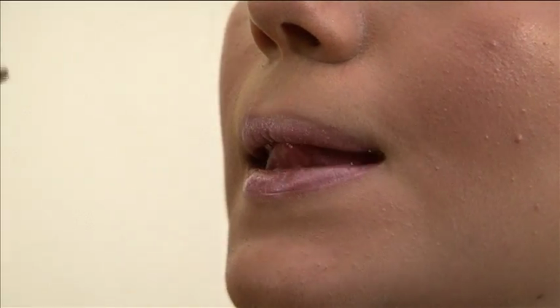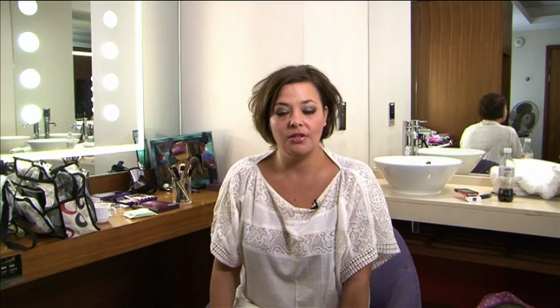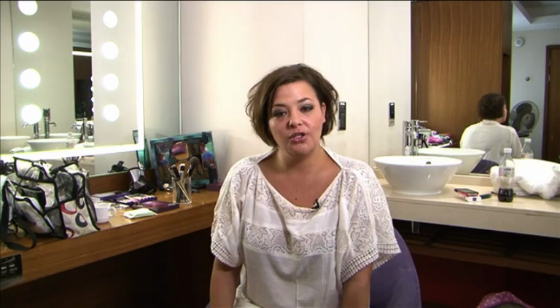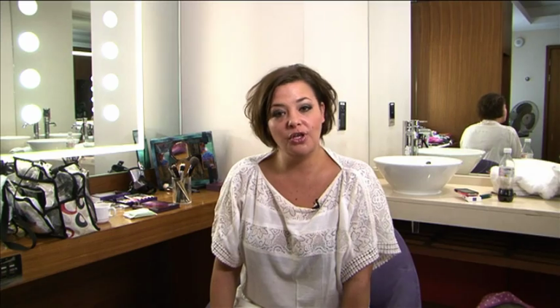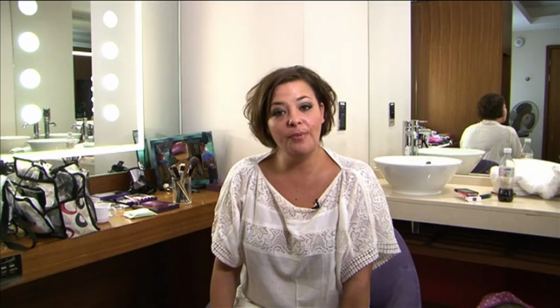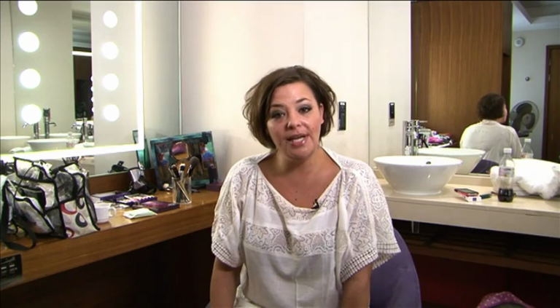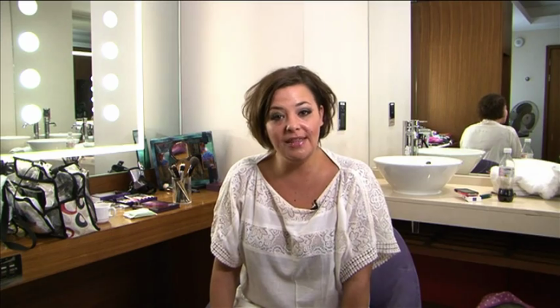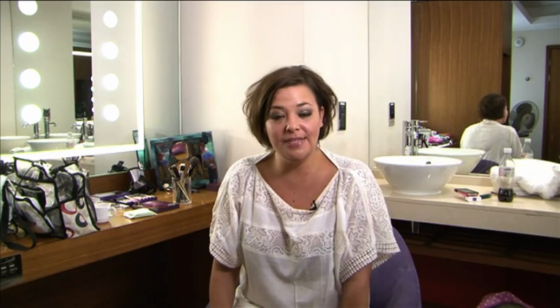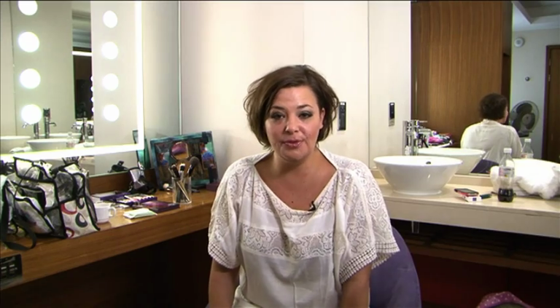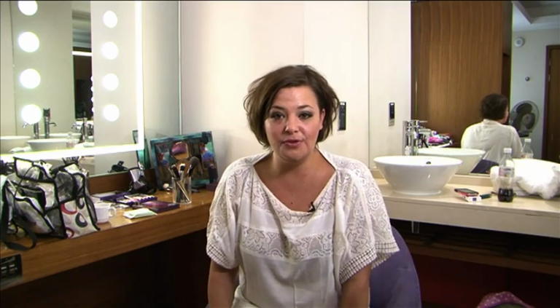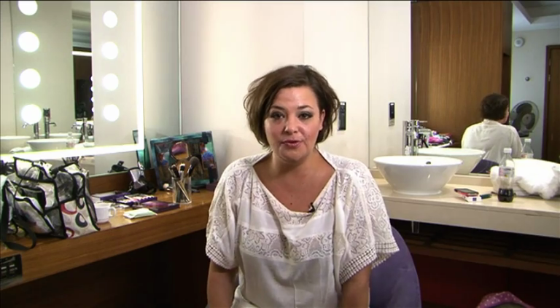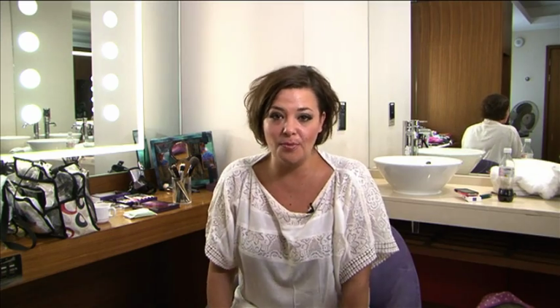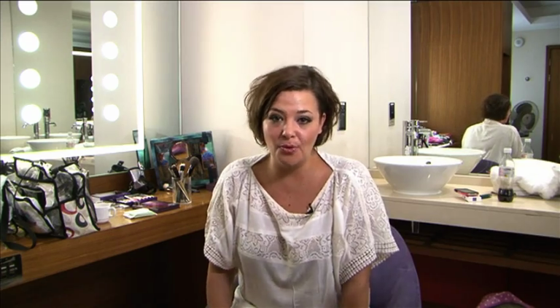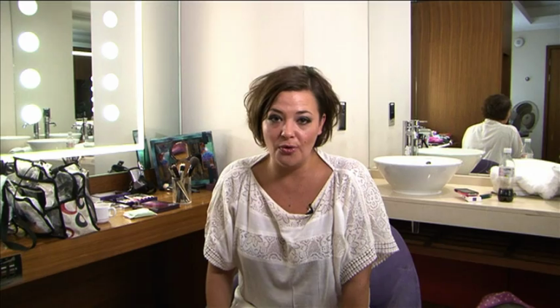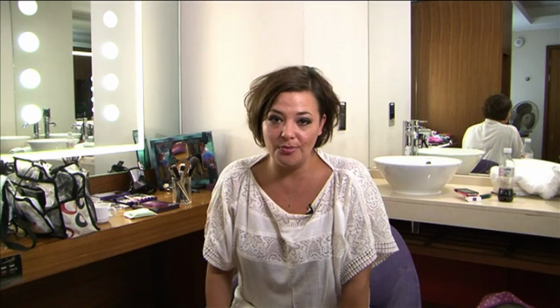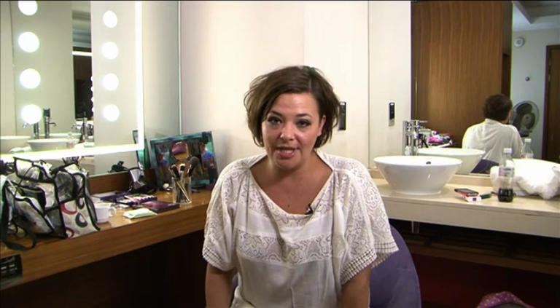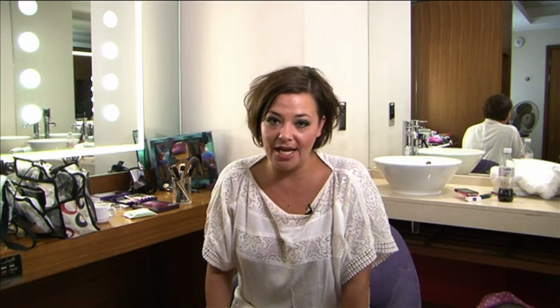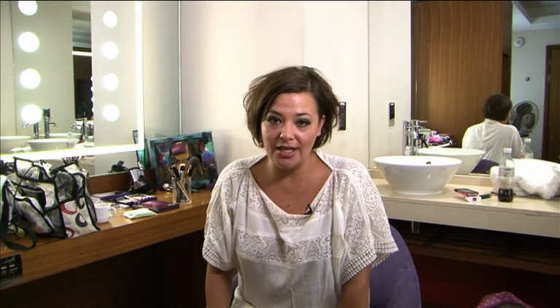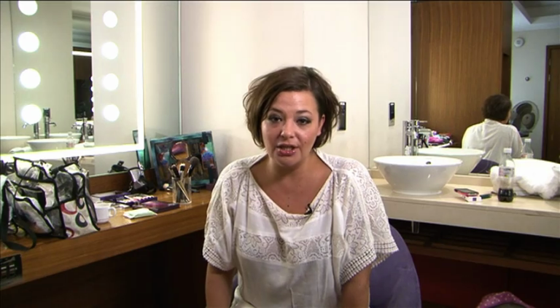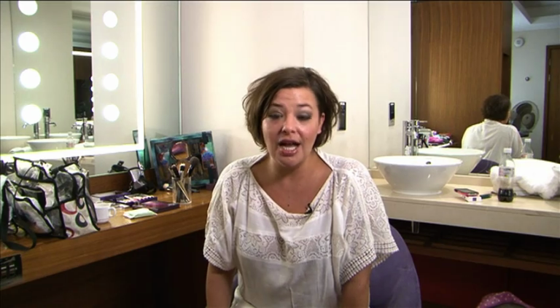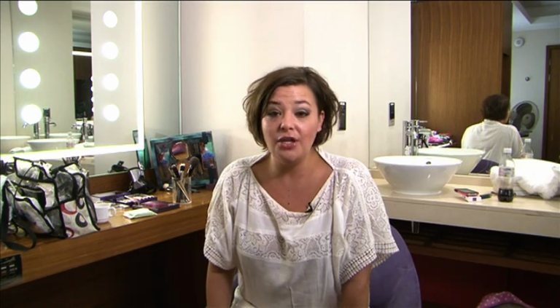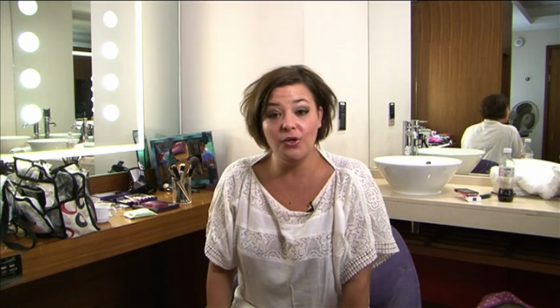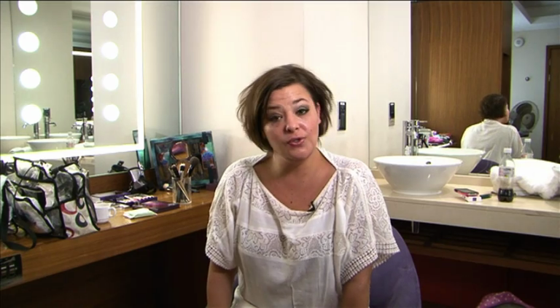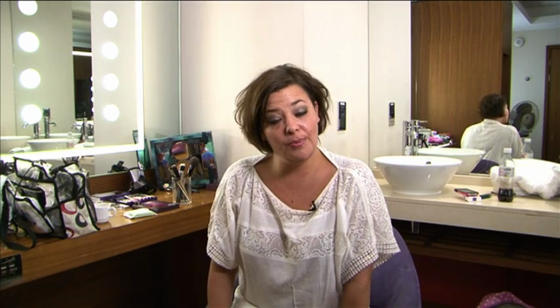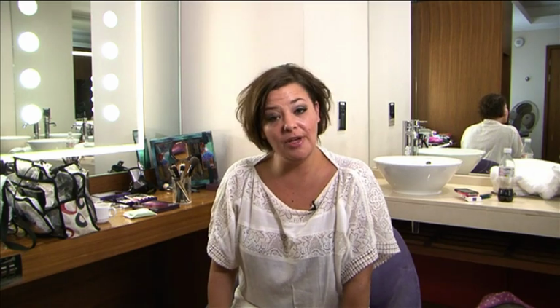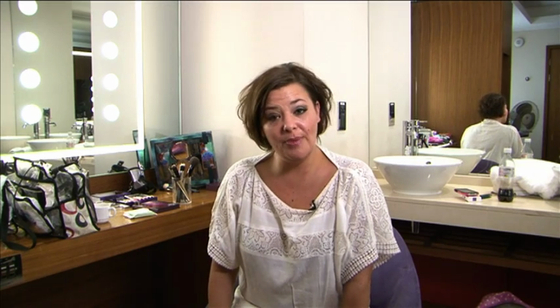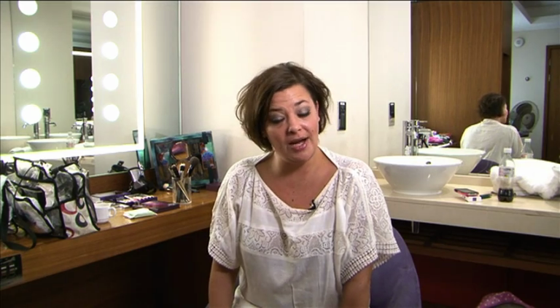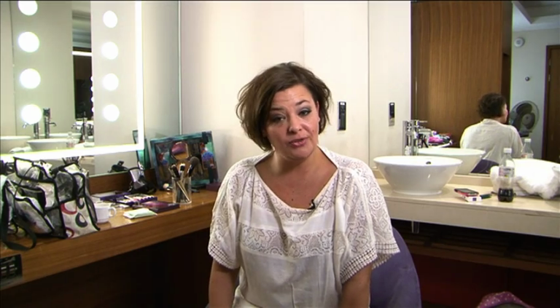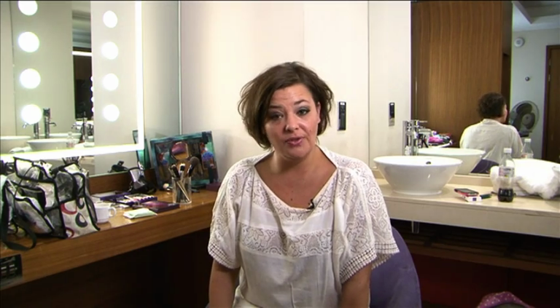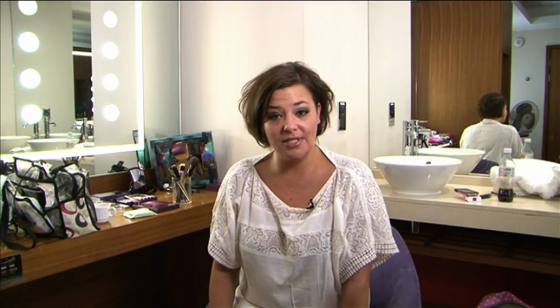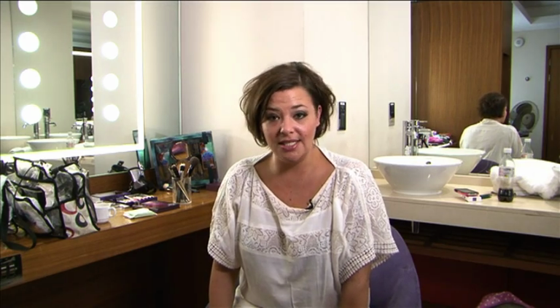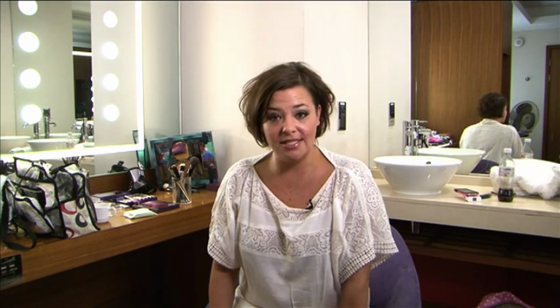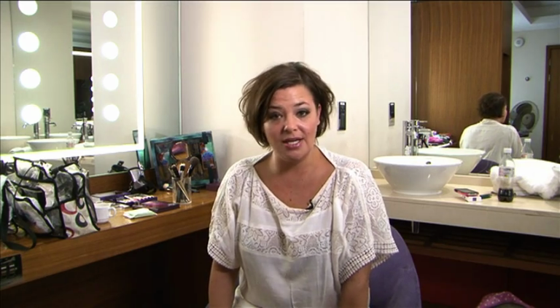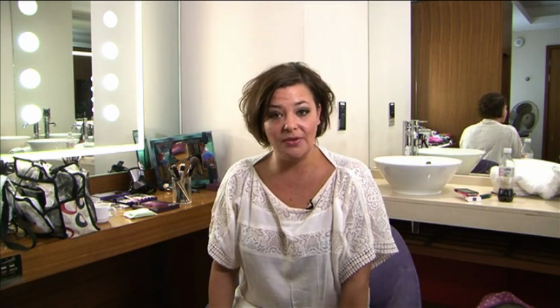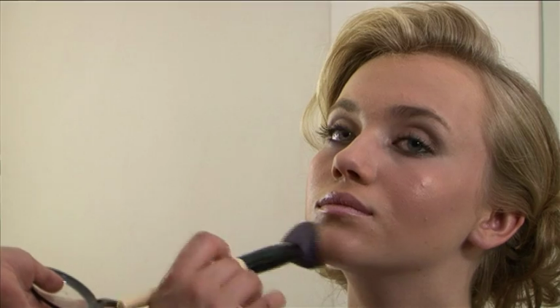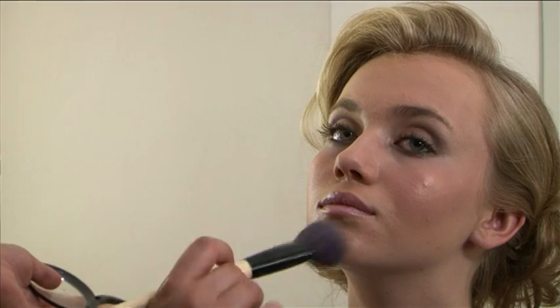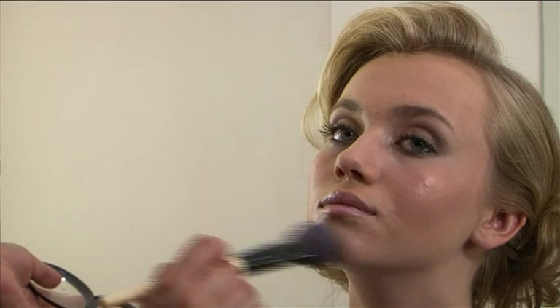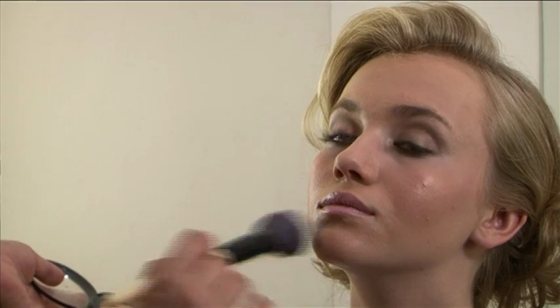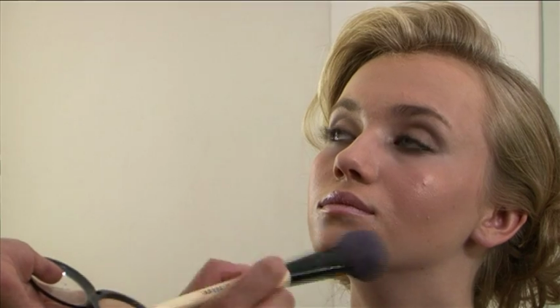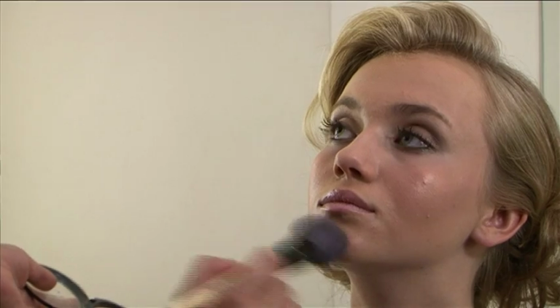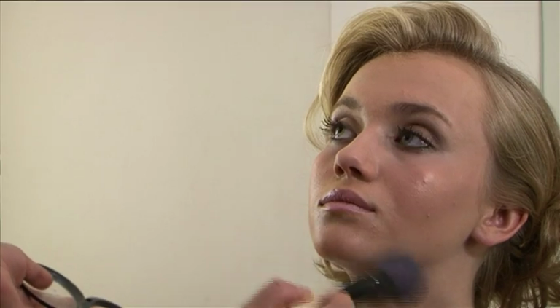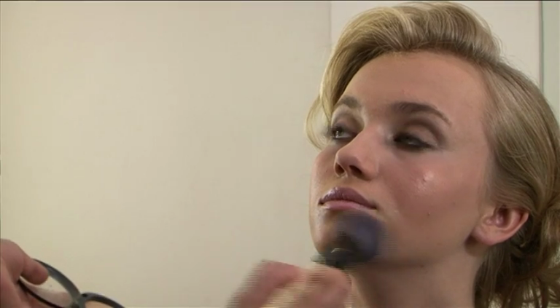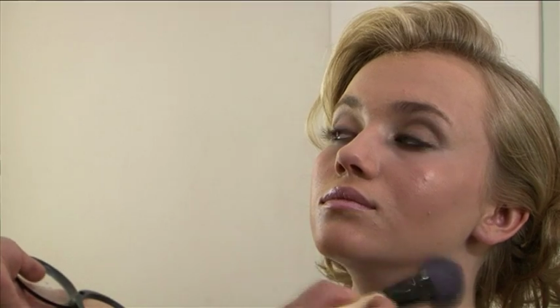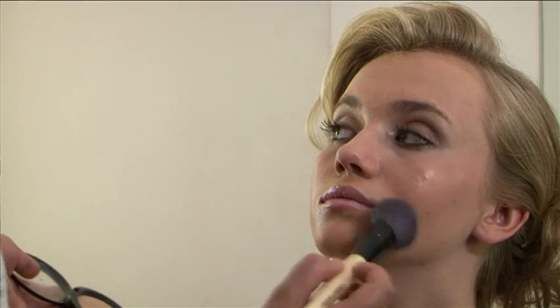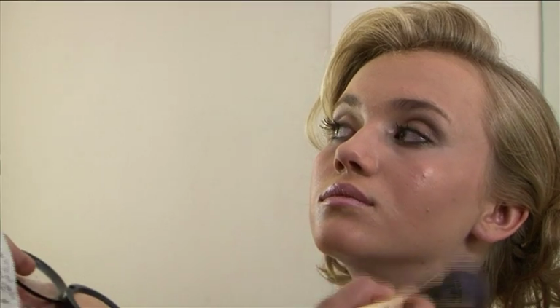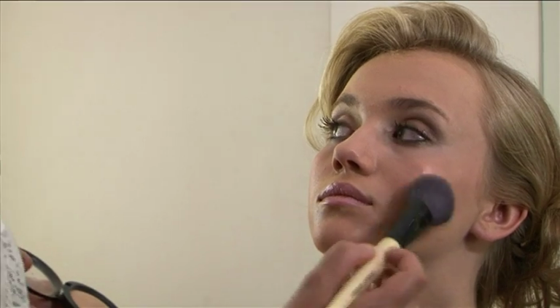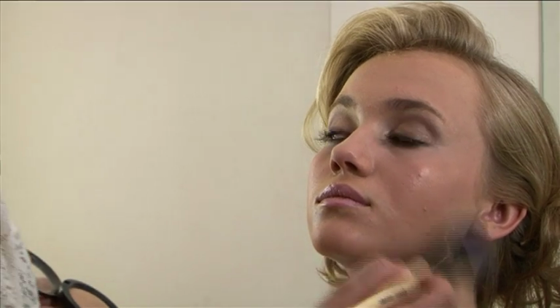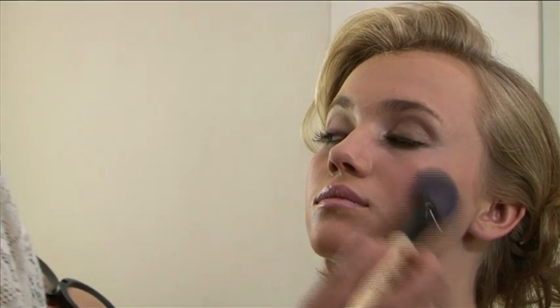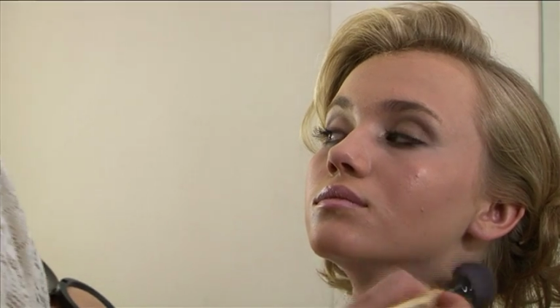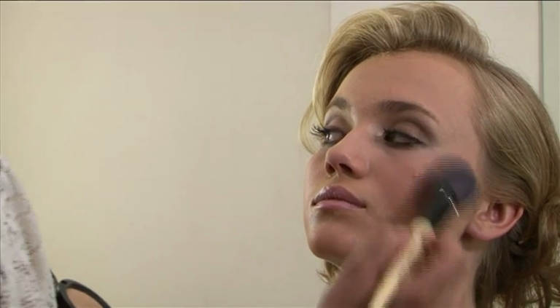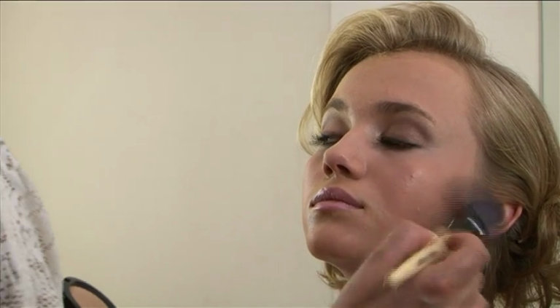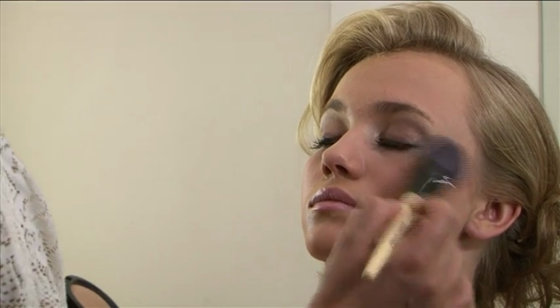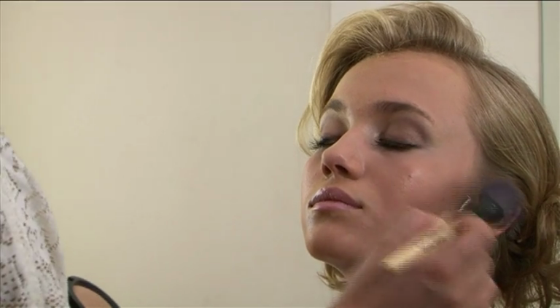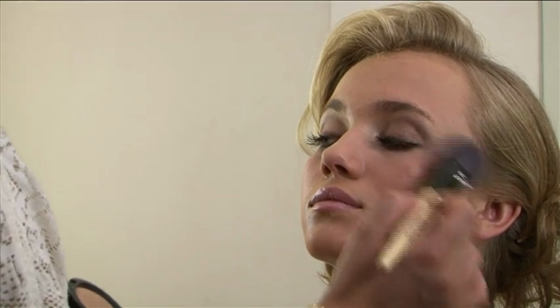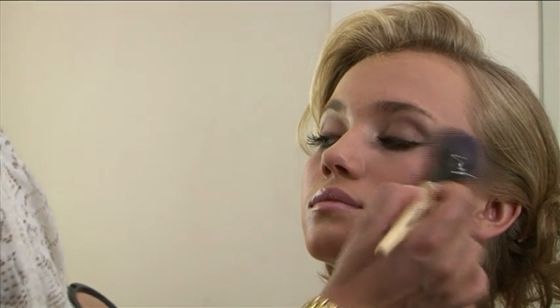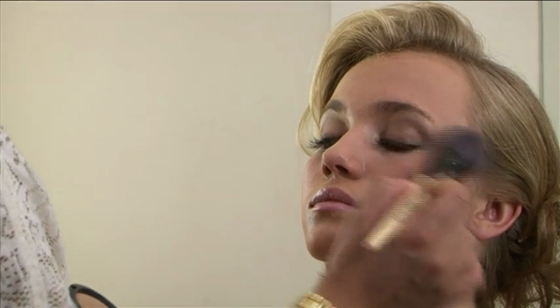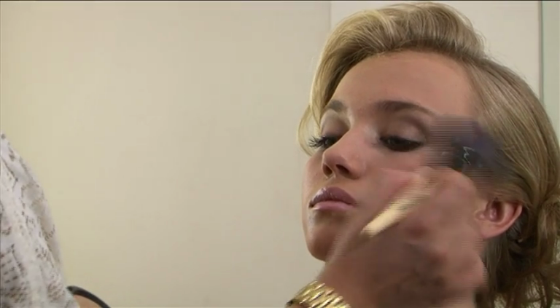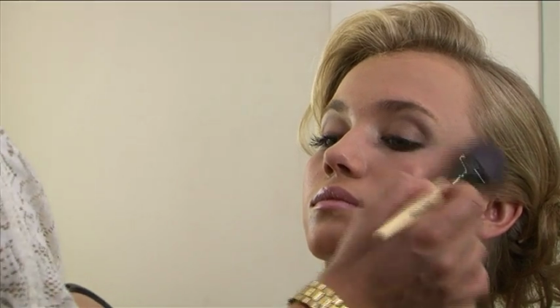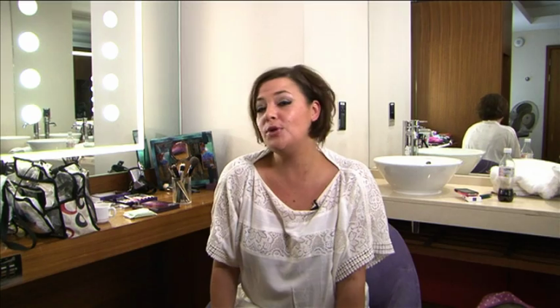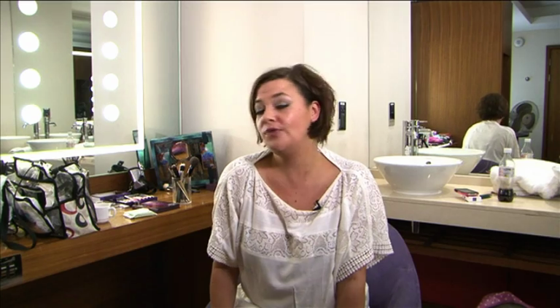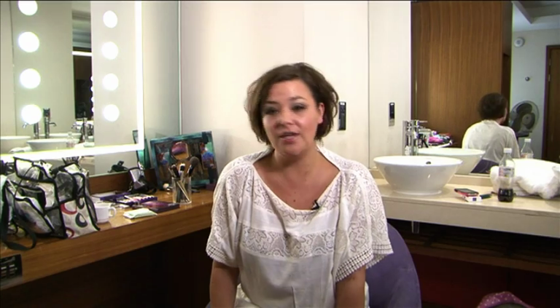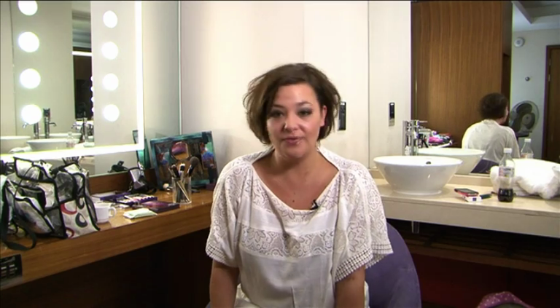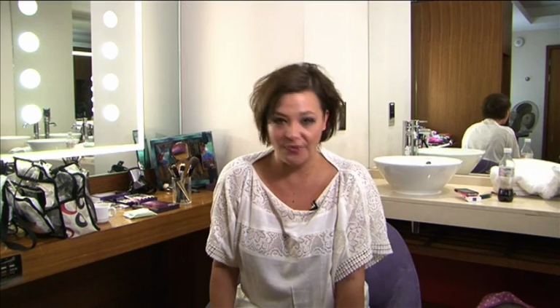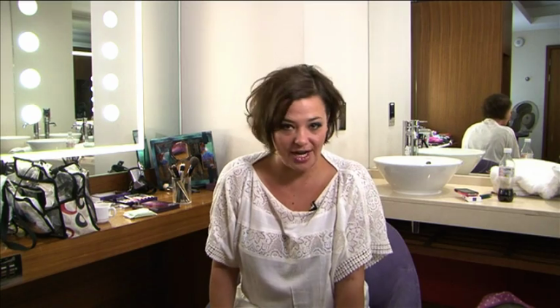To complete this beautiful Ballroom day look, use a bit of powder on the T-zone. This will just take the shine away and leave you looking beautiful and fresh.